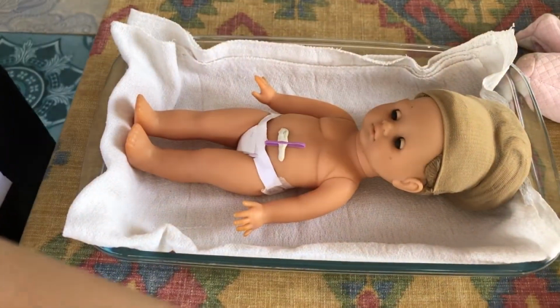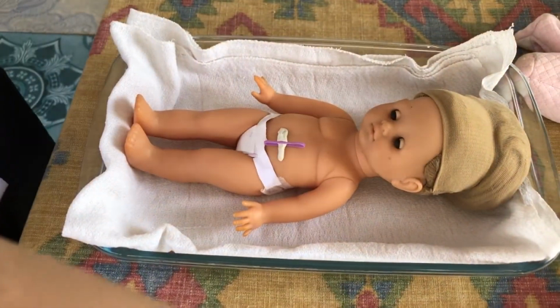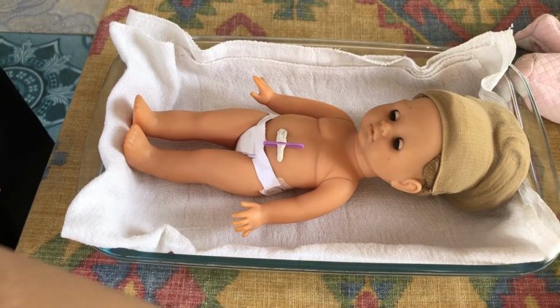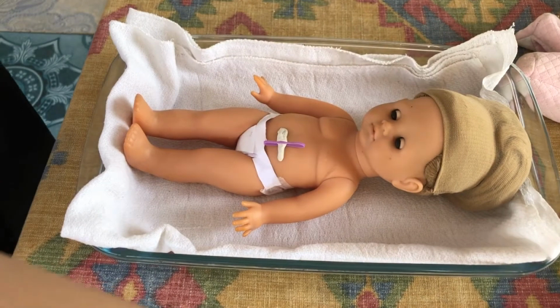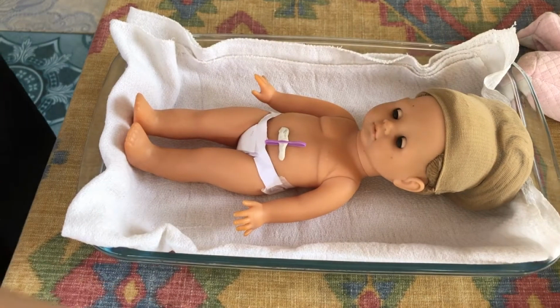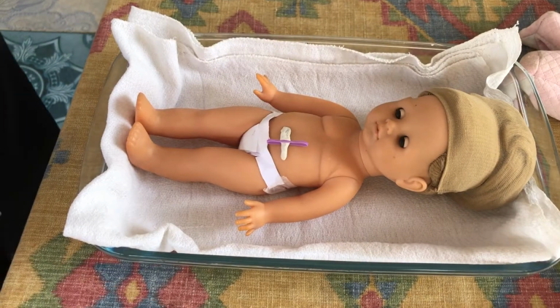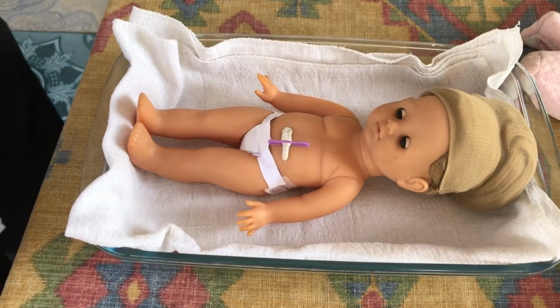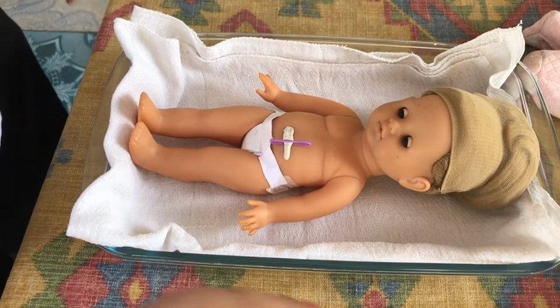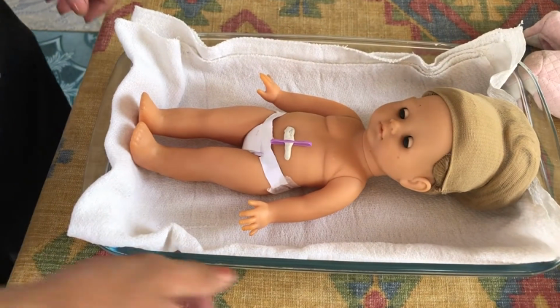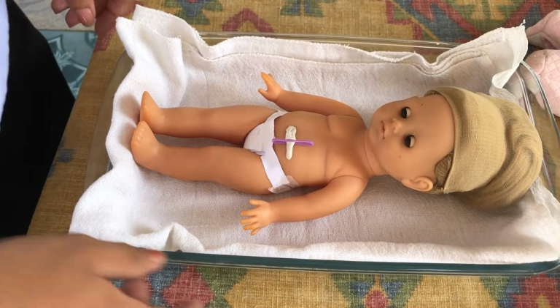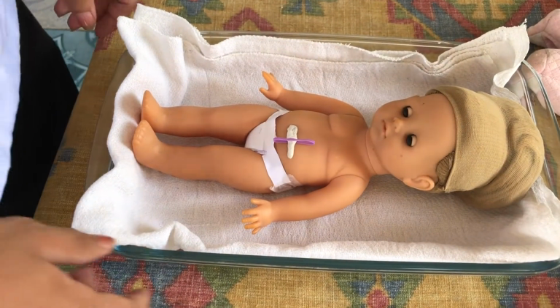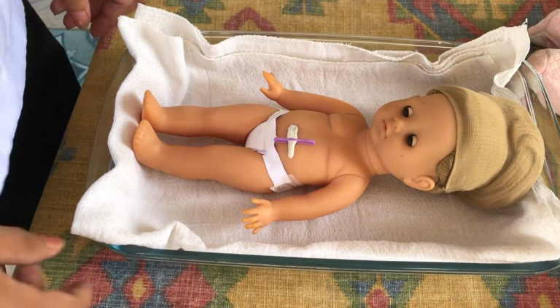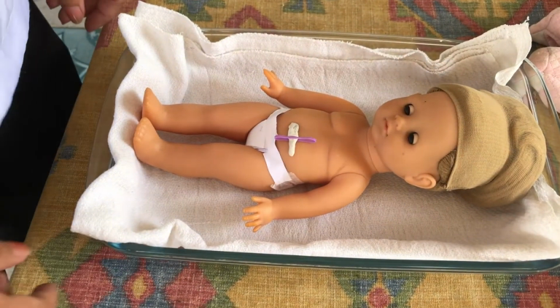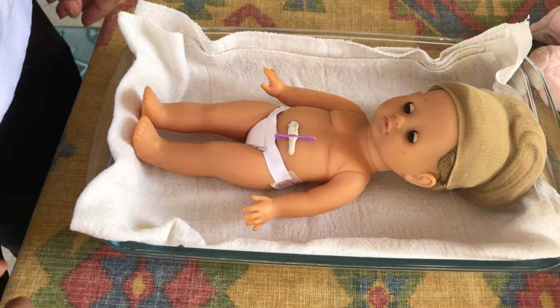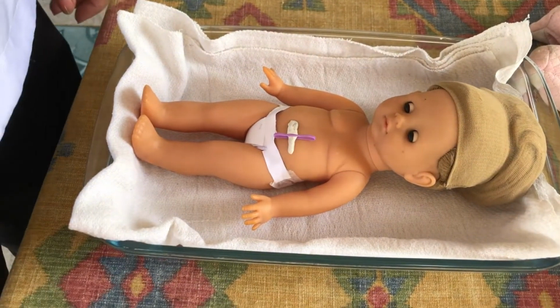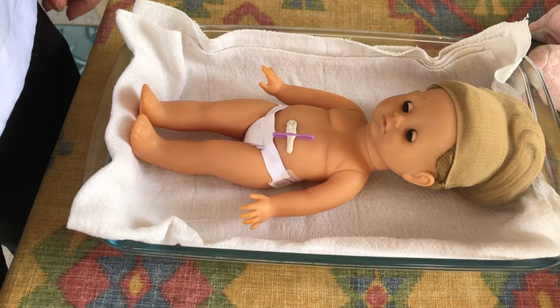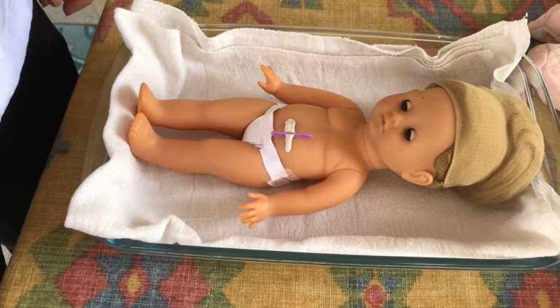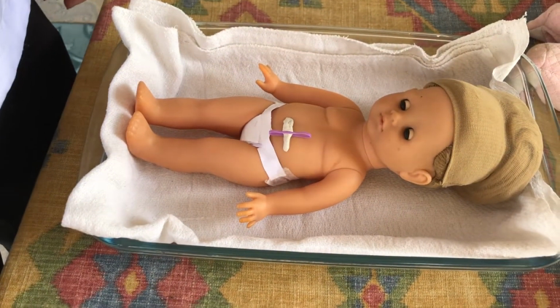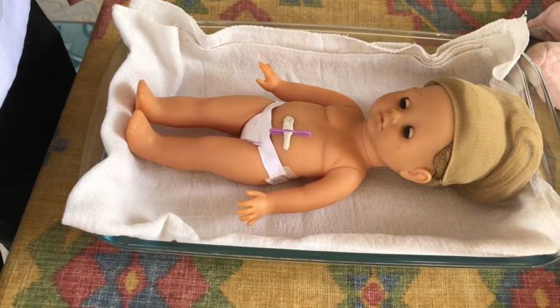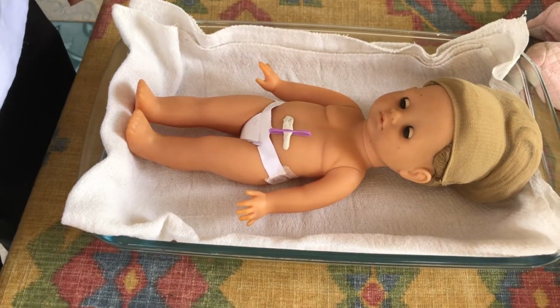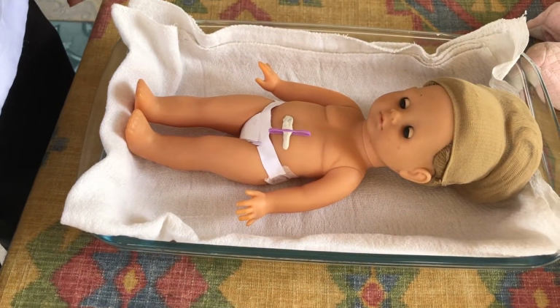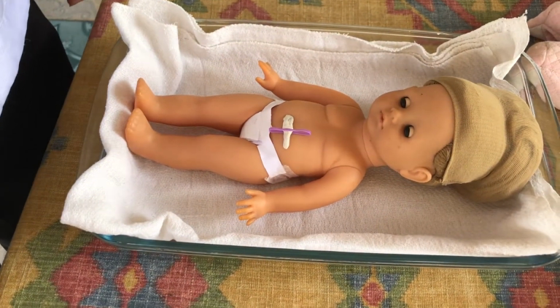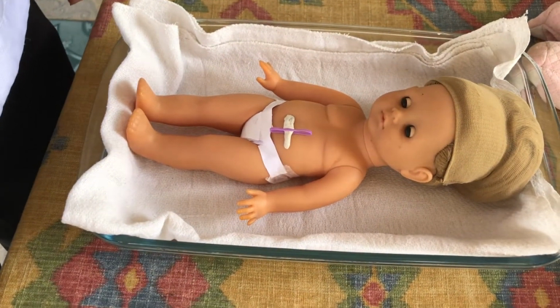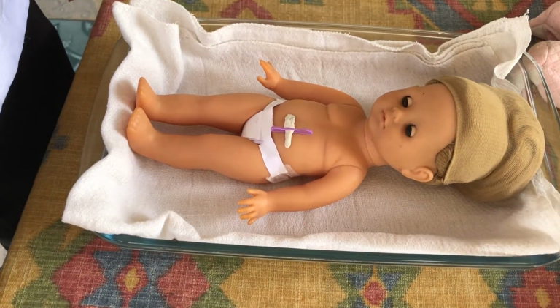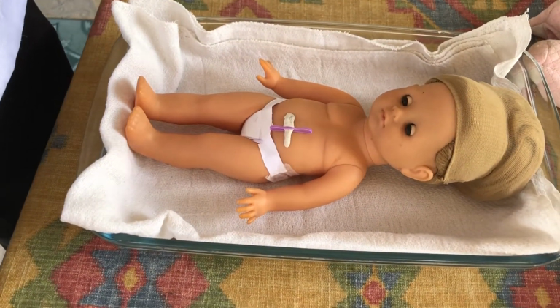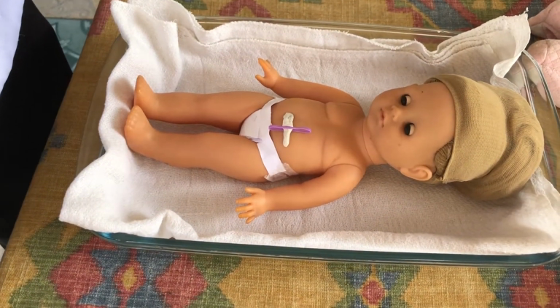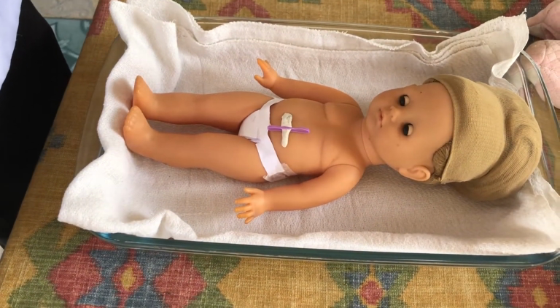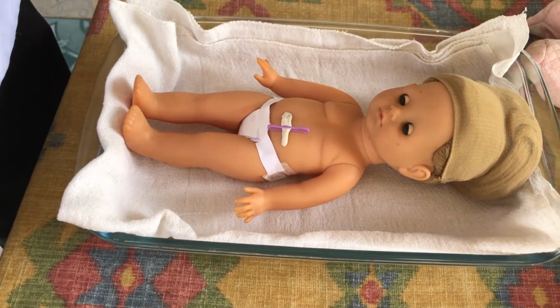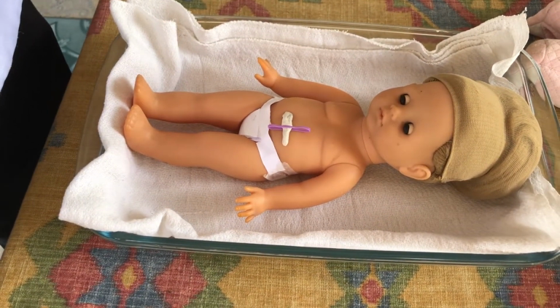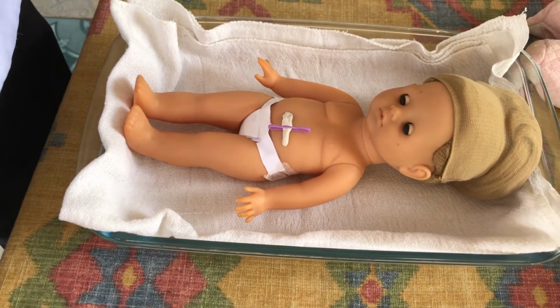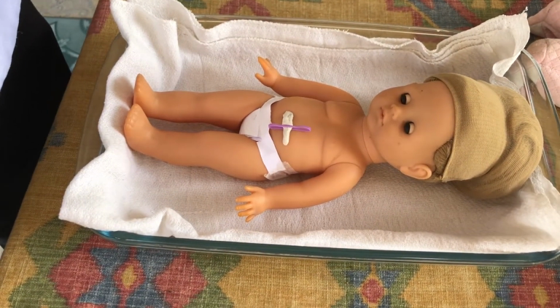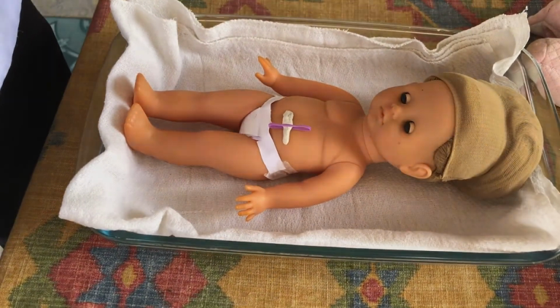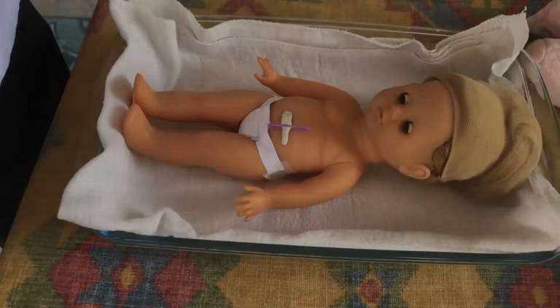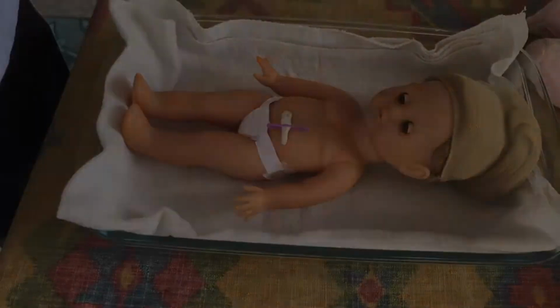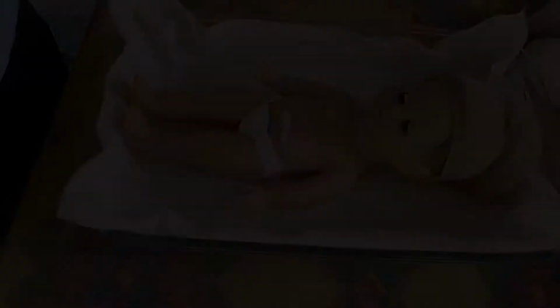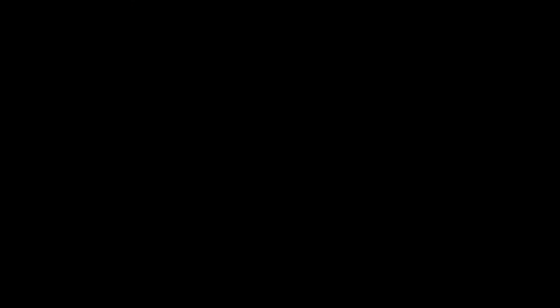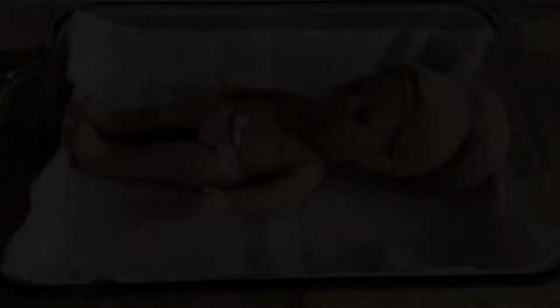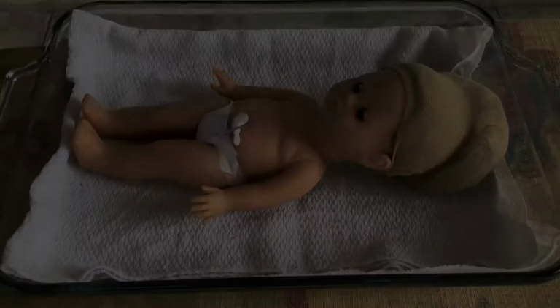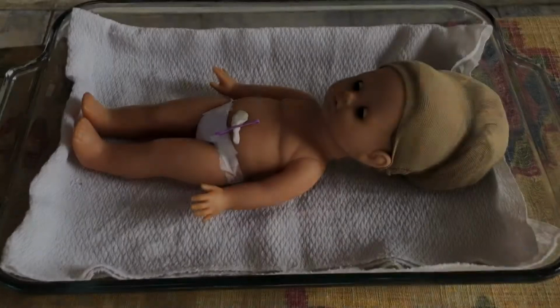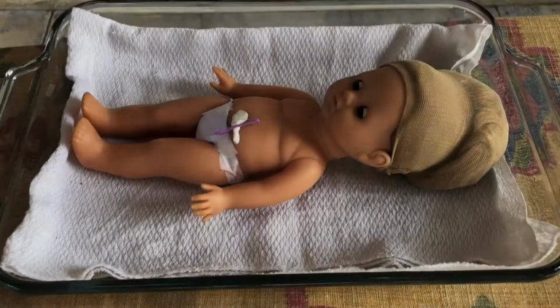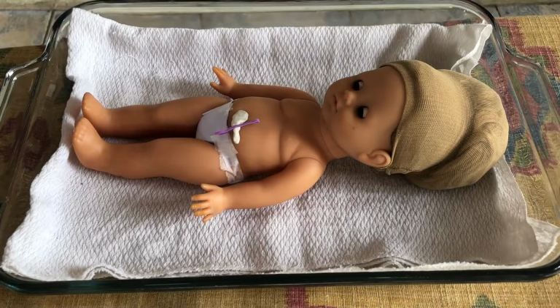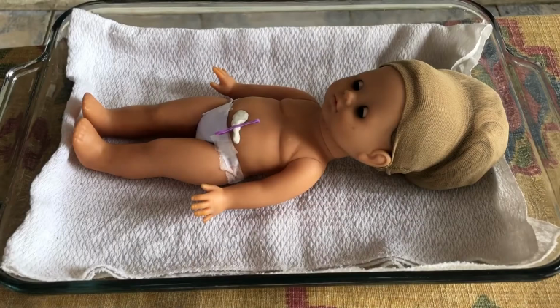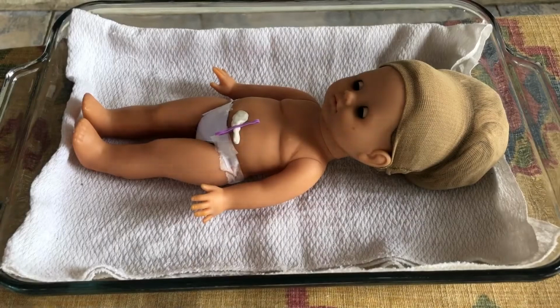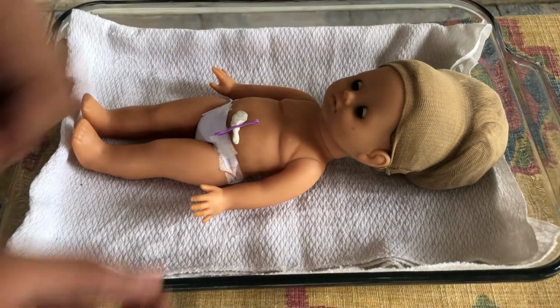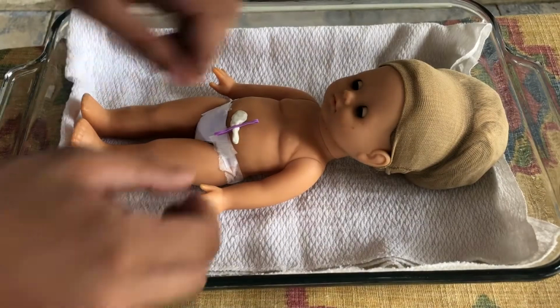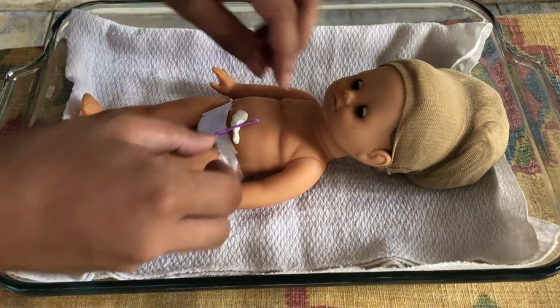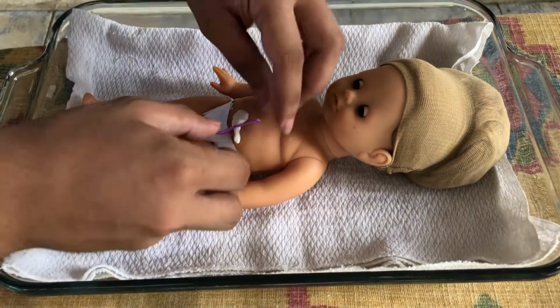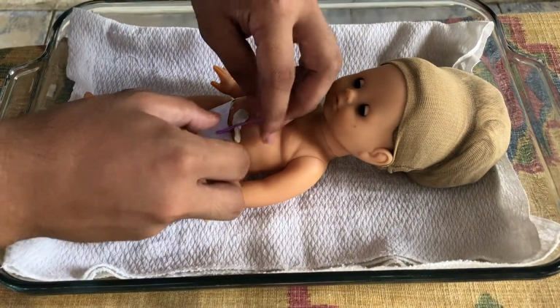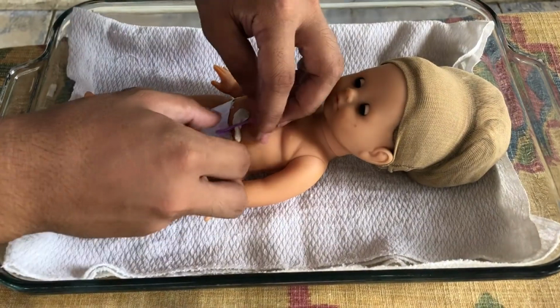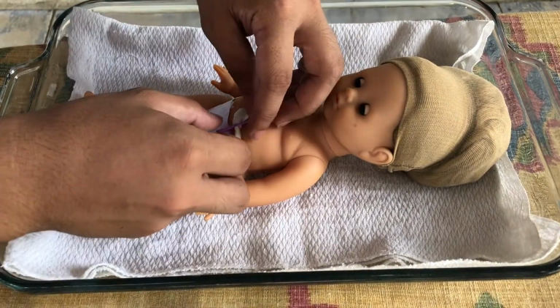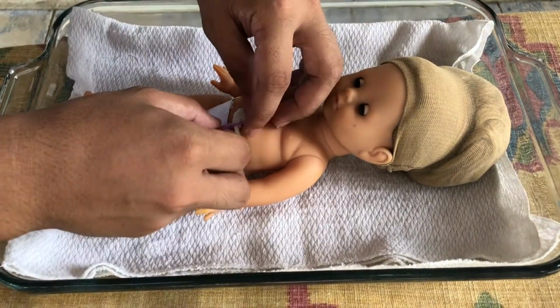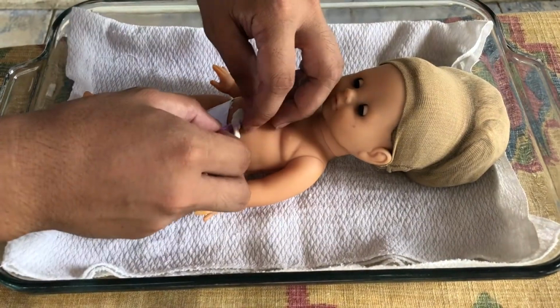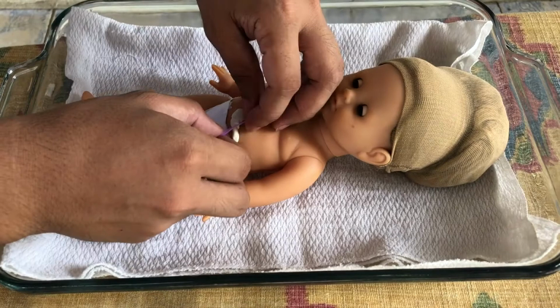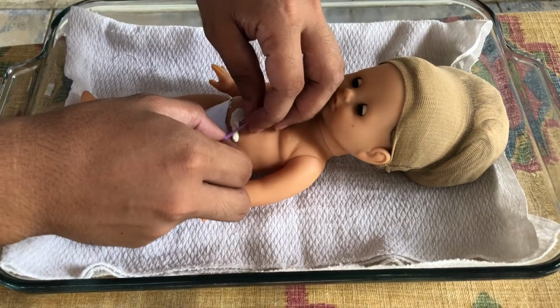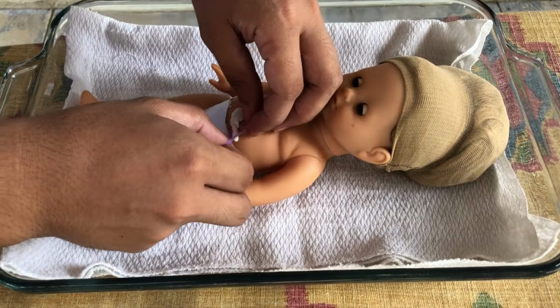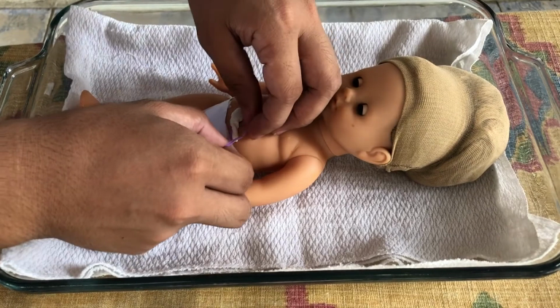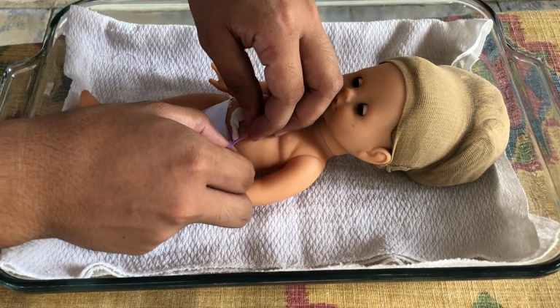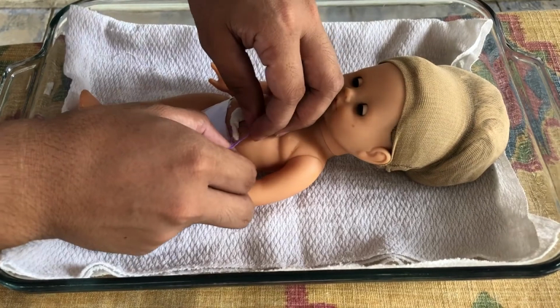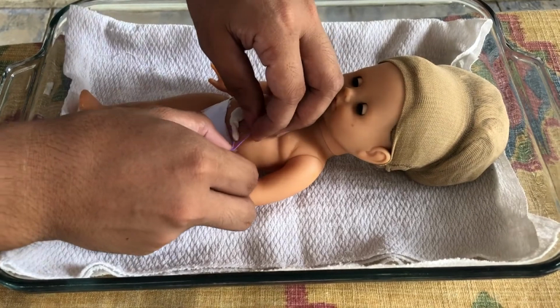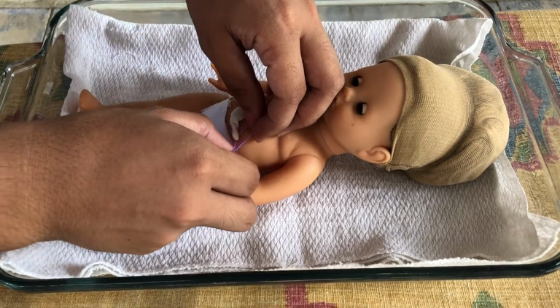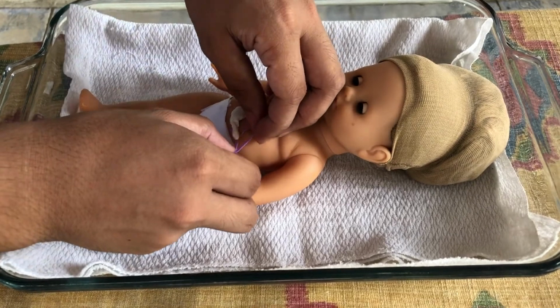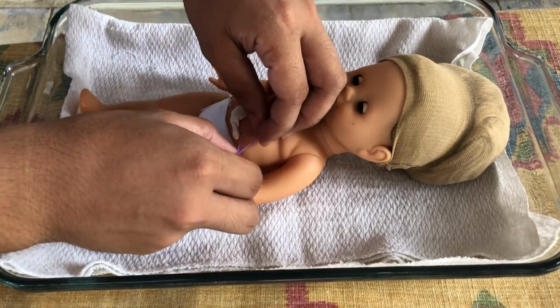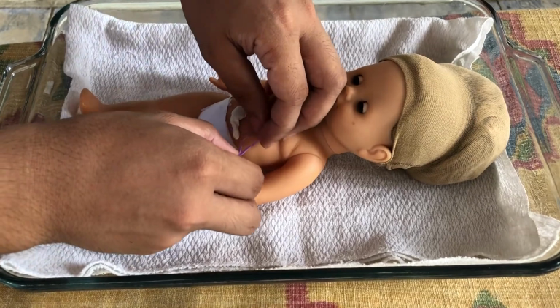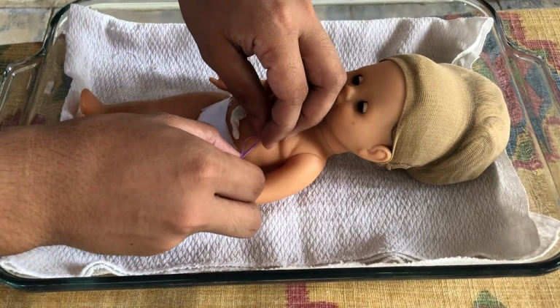Dry the umbilical cord by open dressing. Remove the cord clamp after 48 hours.